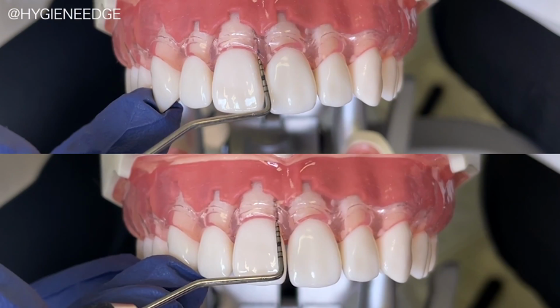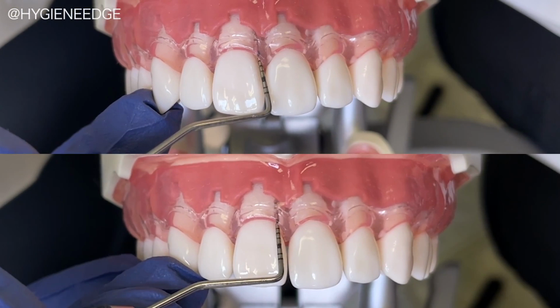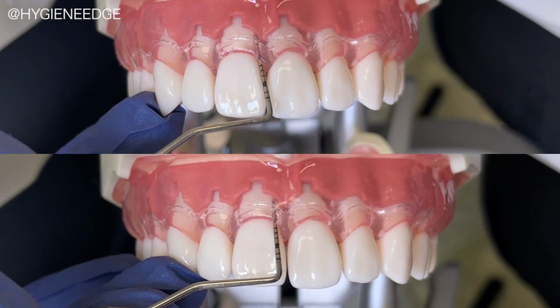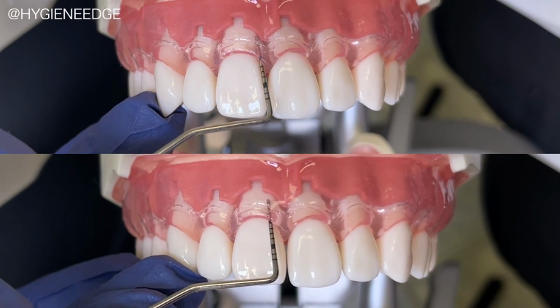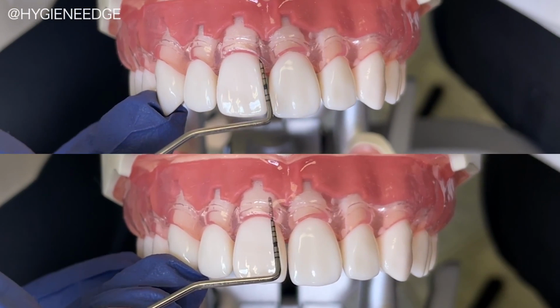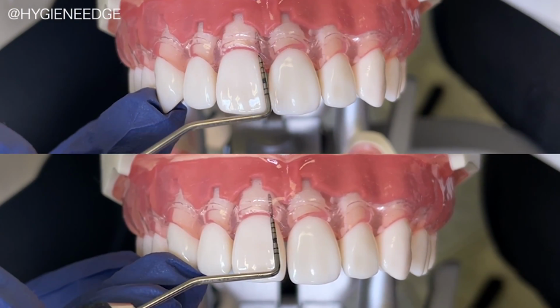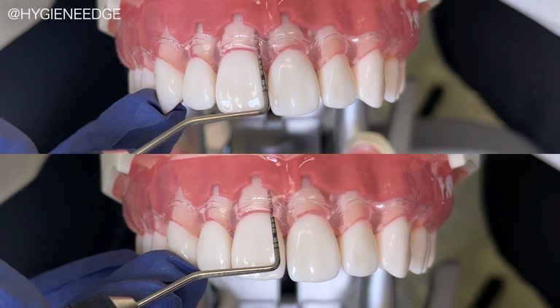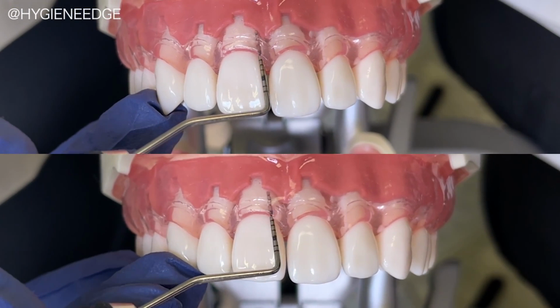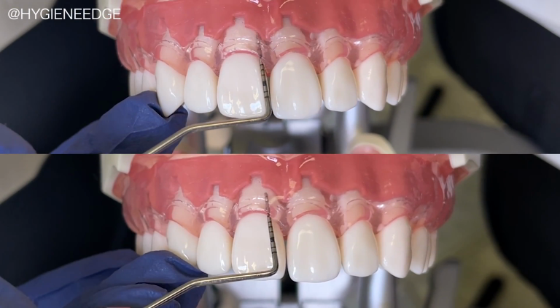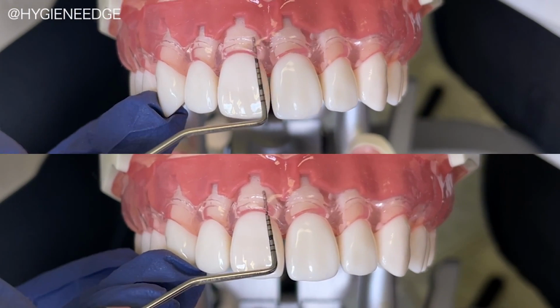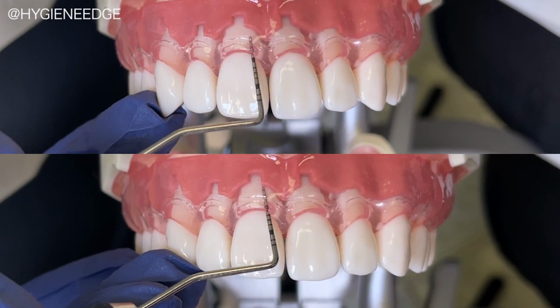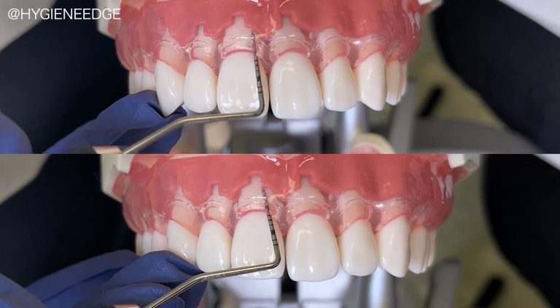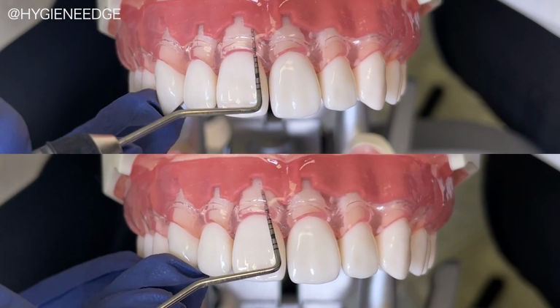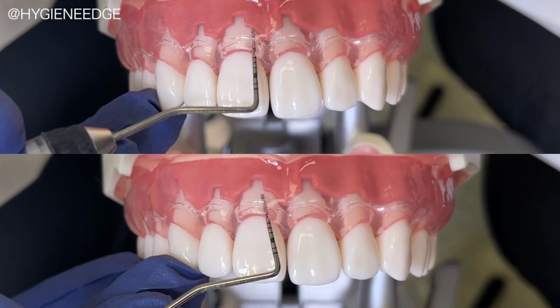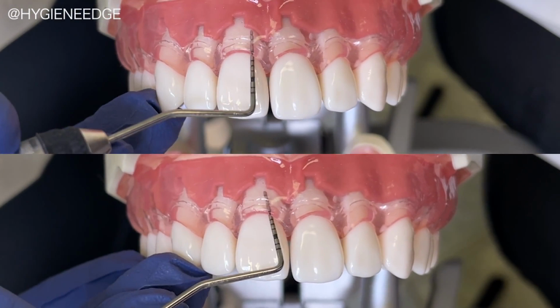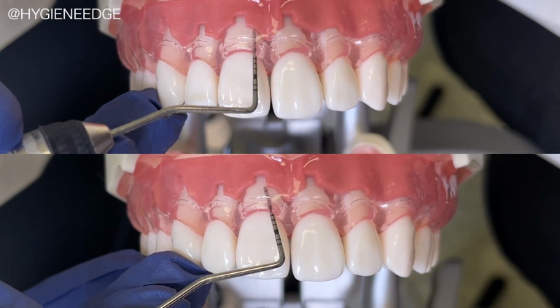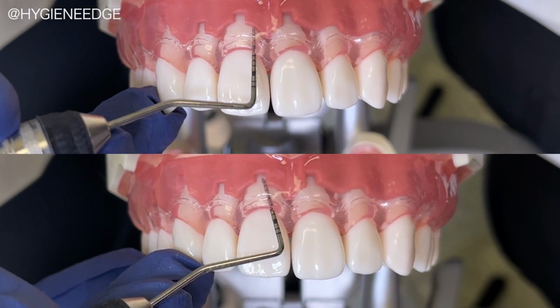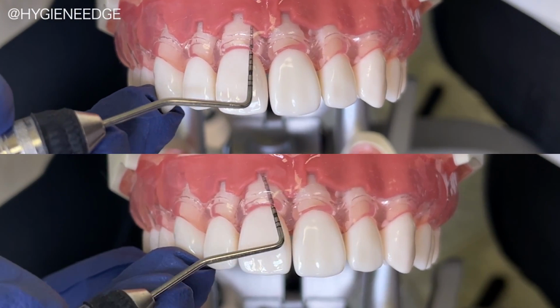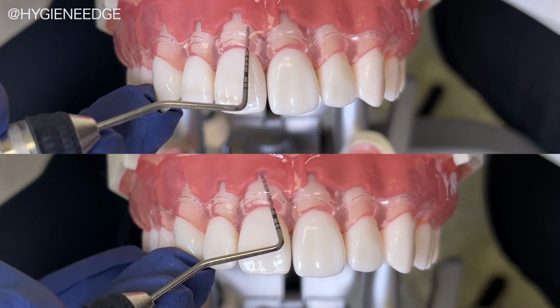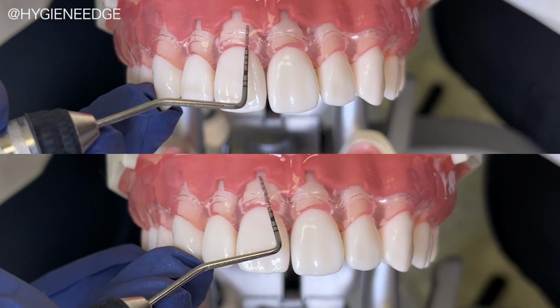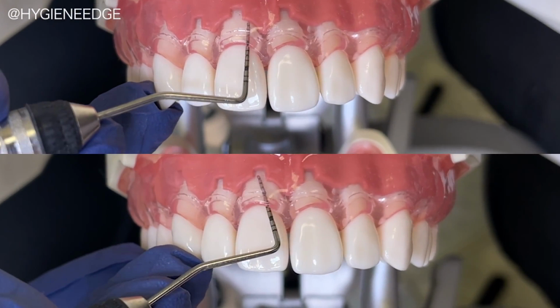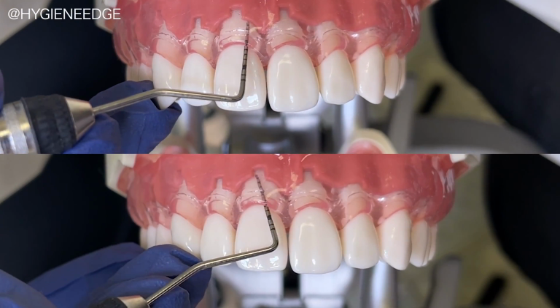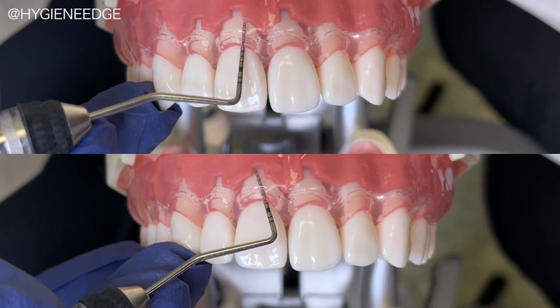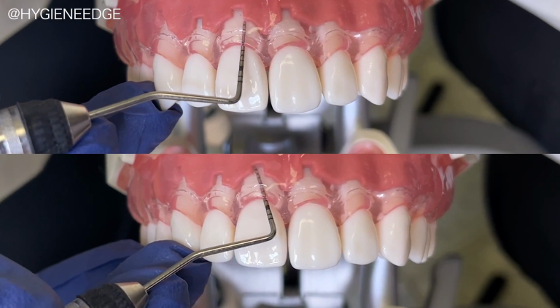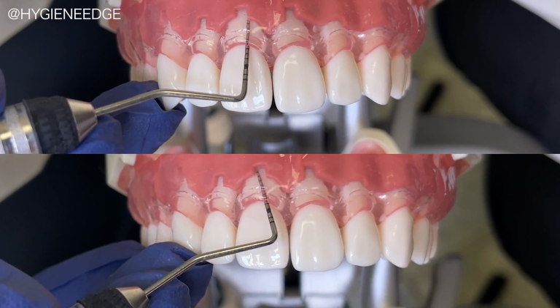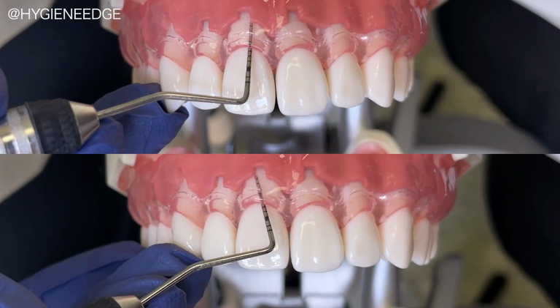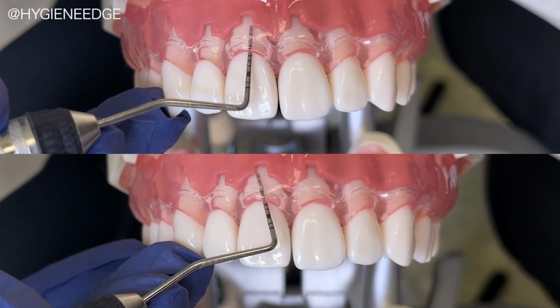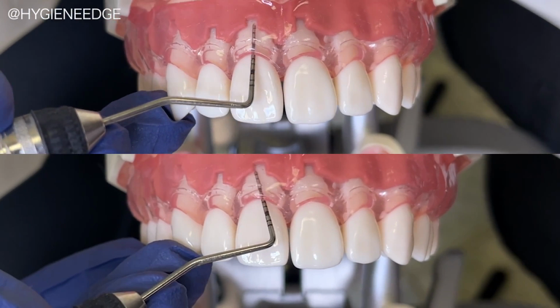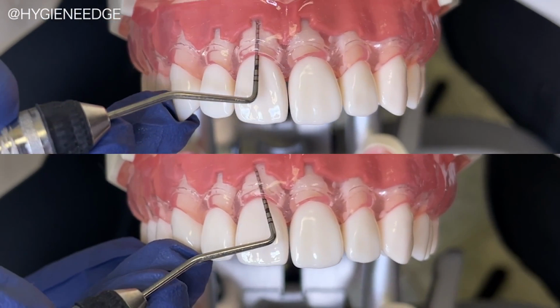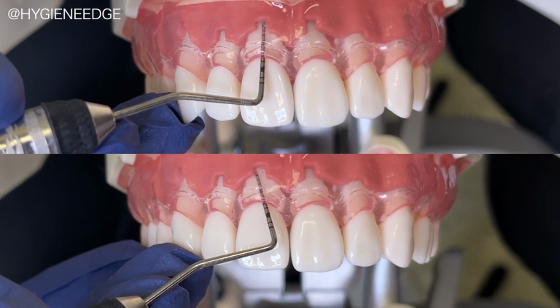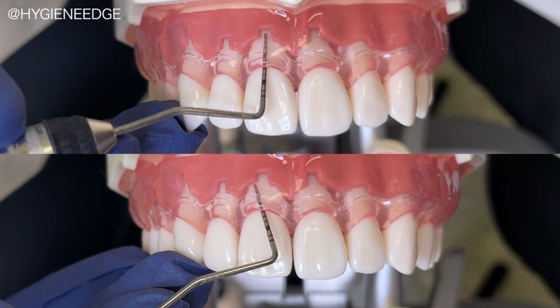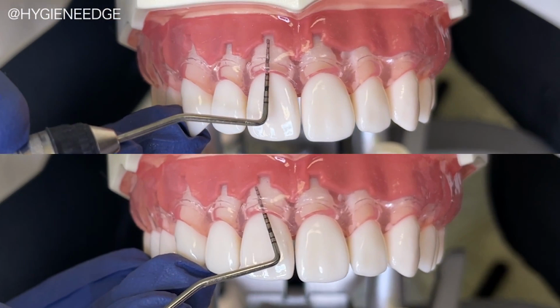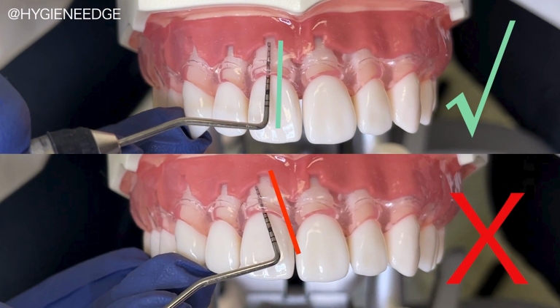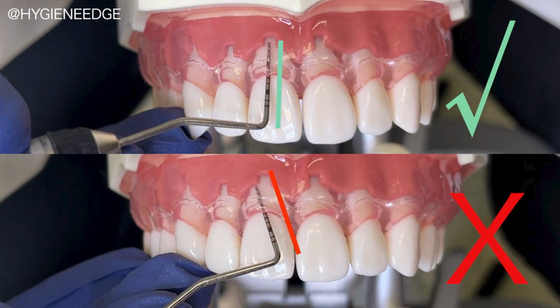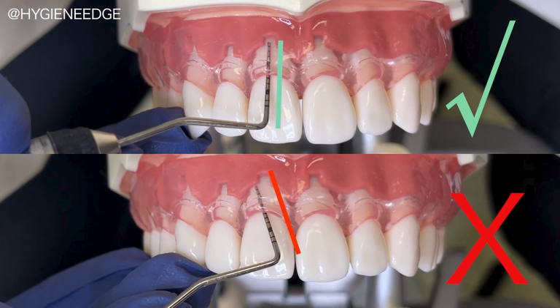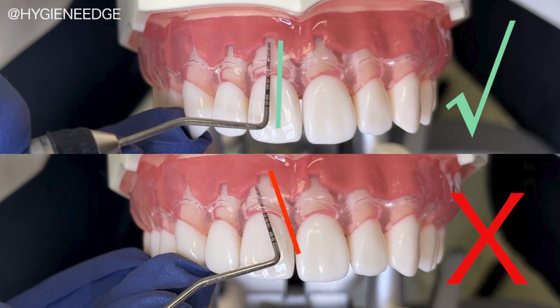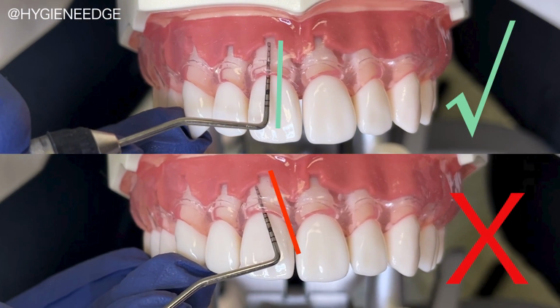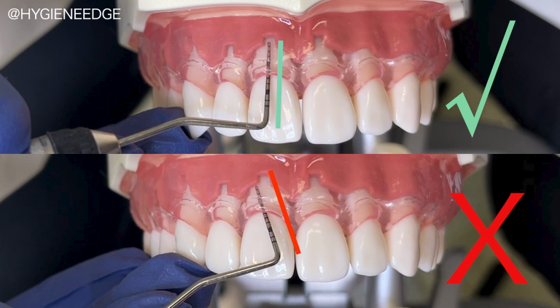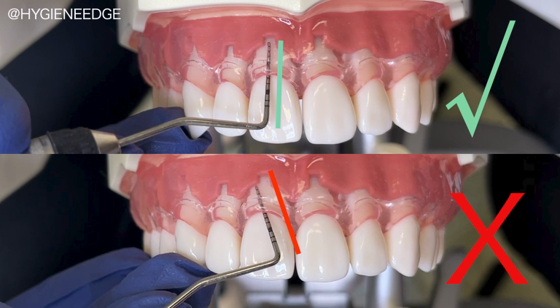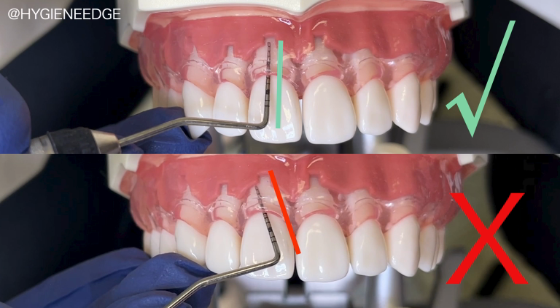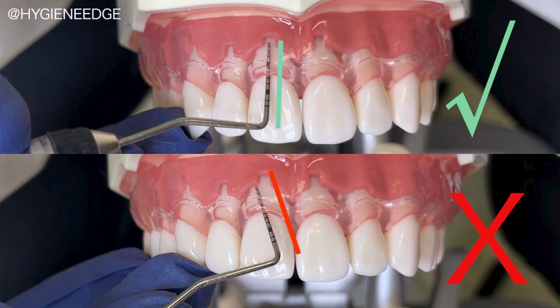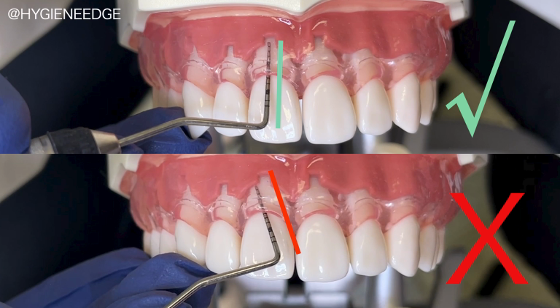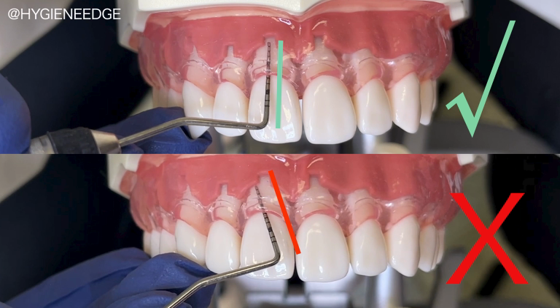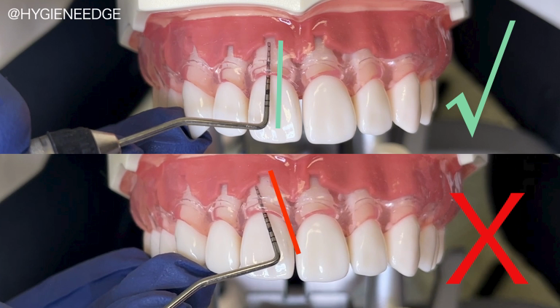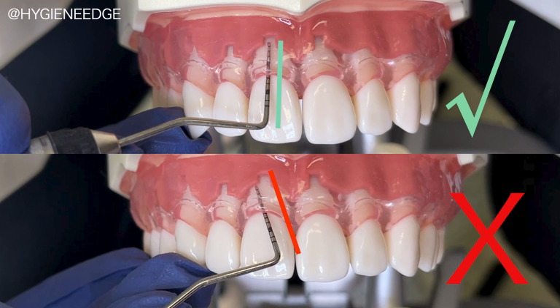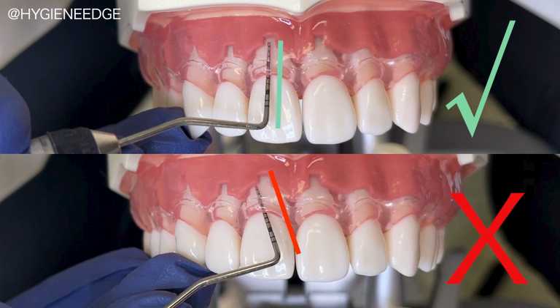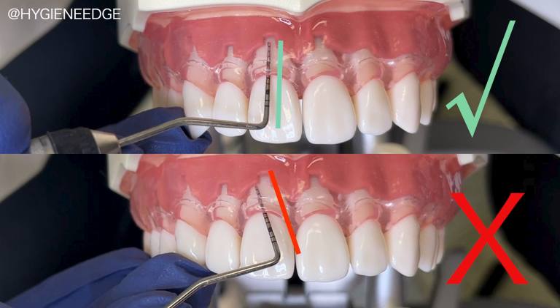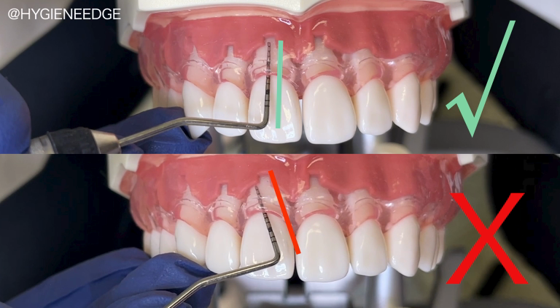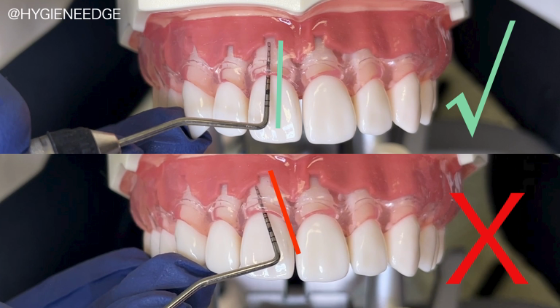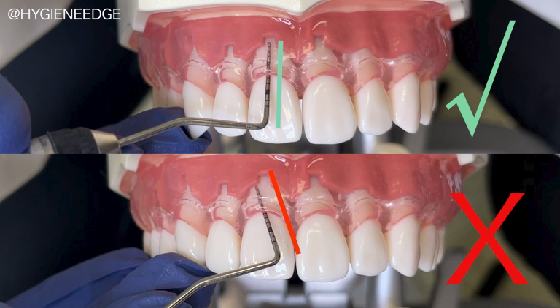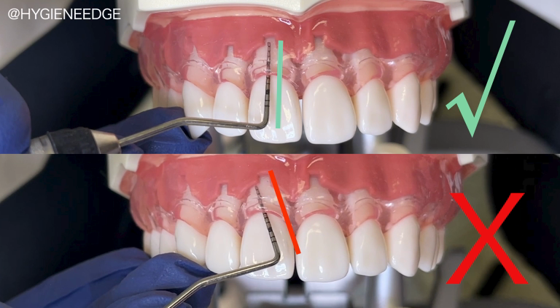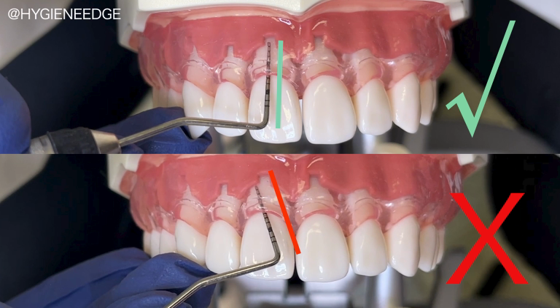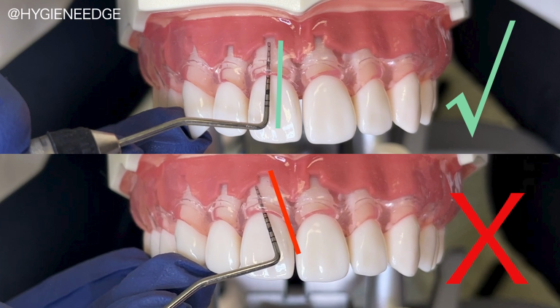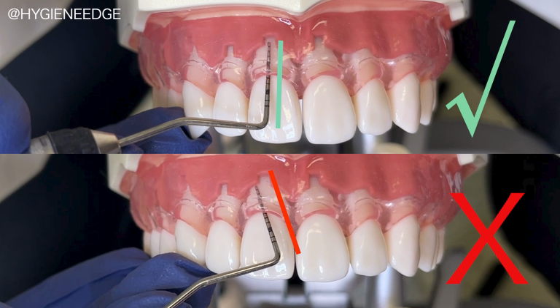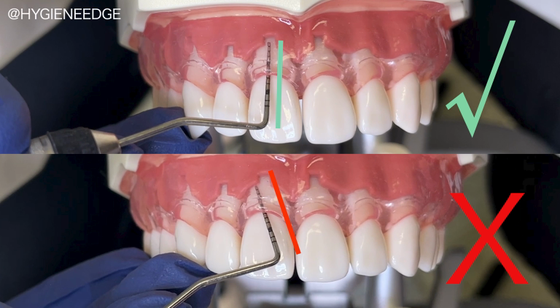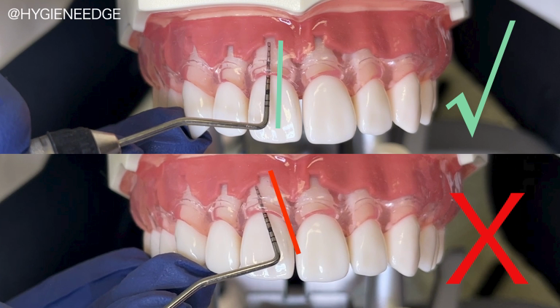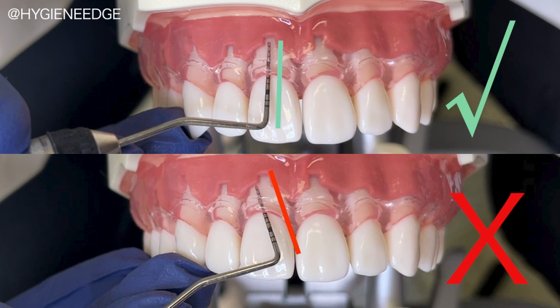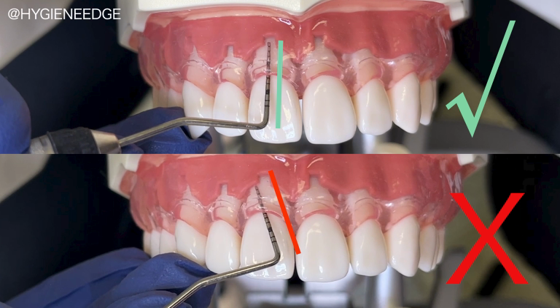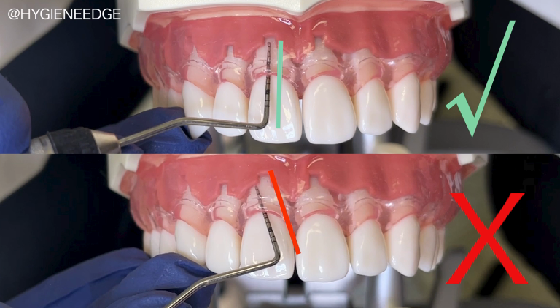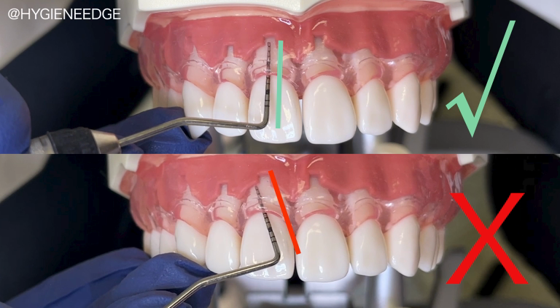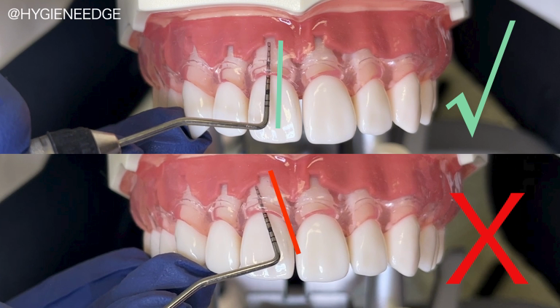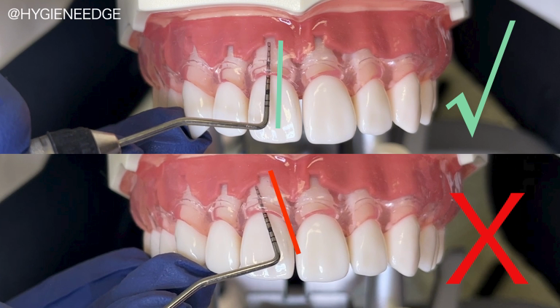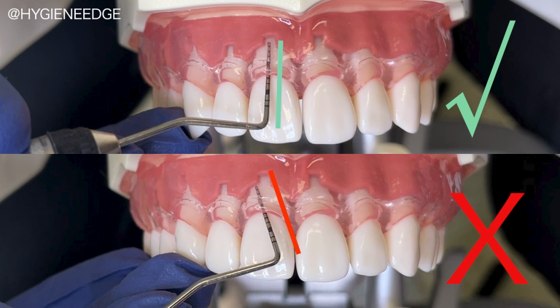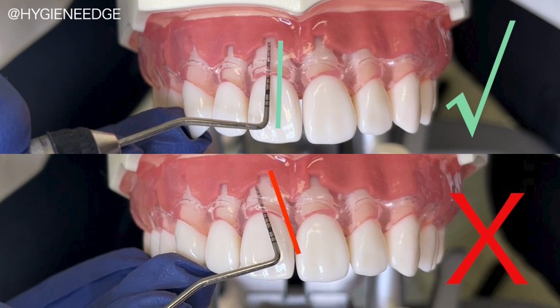The clear gingiva also help you to see if you're keeping the probe in line with the long axis of the tooth subgingivally versus angling it across the tooth.